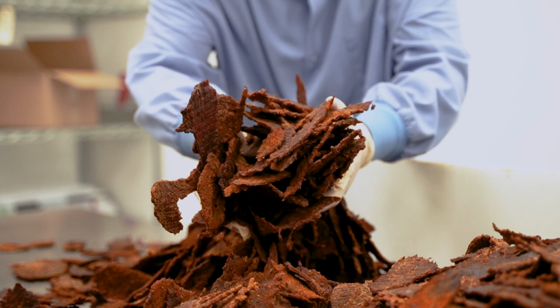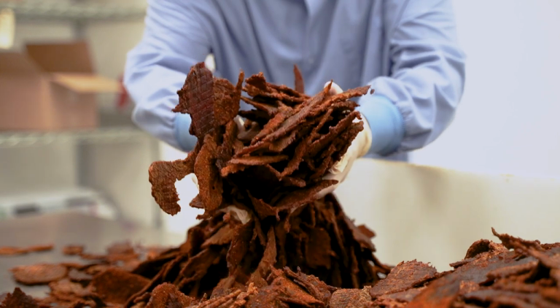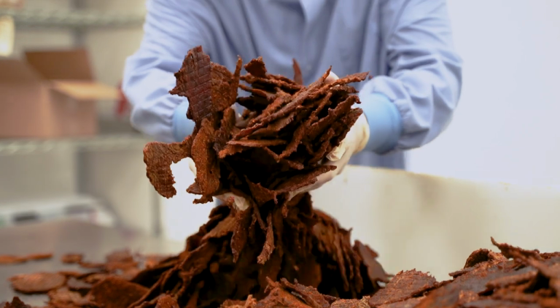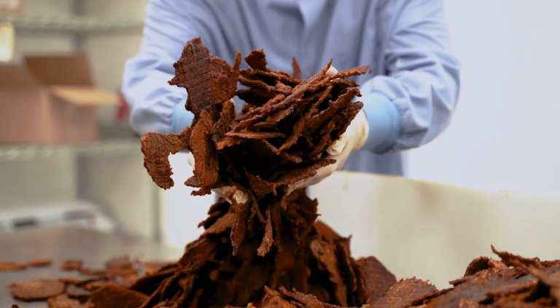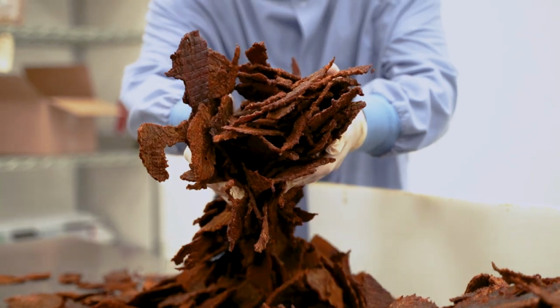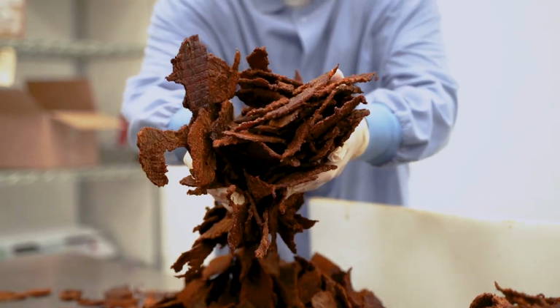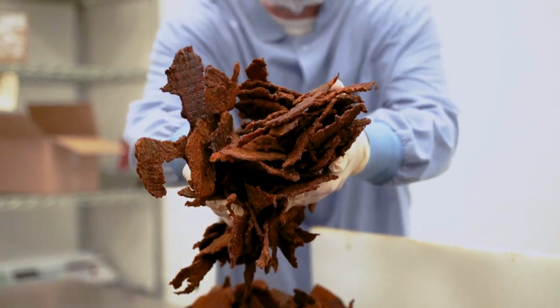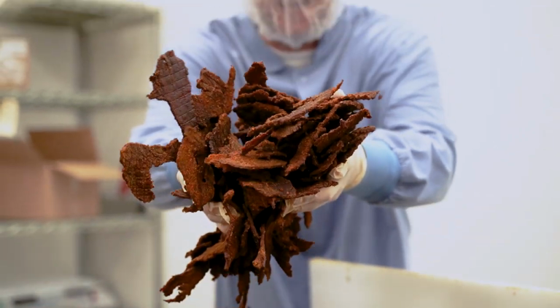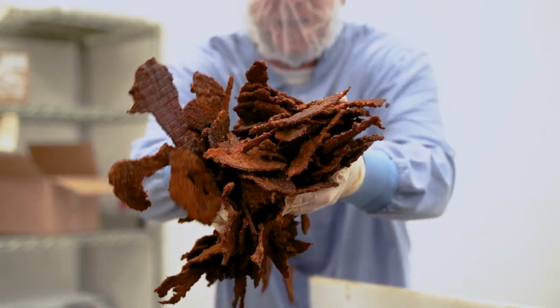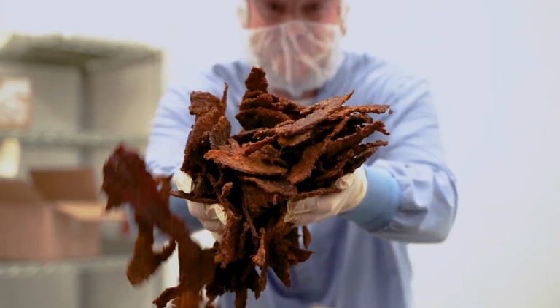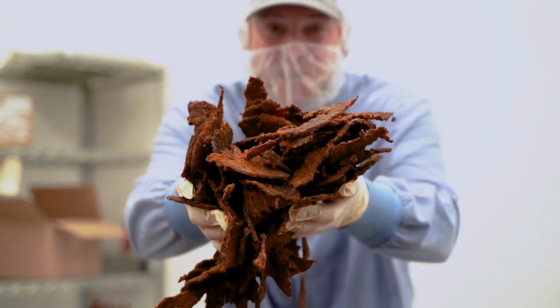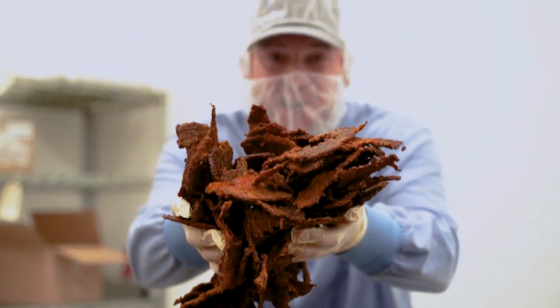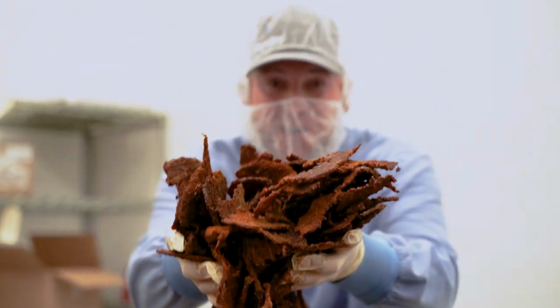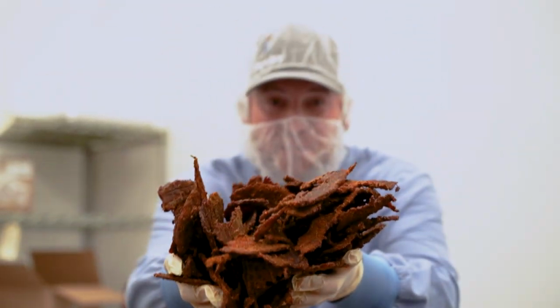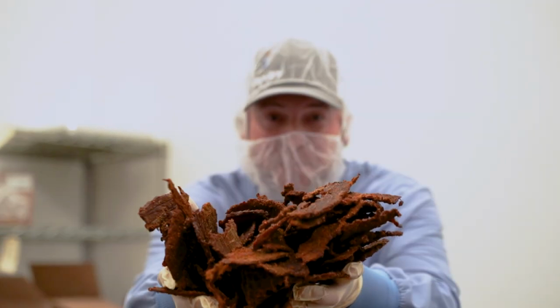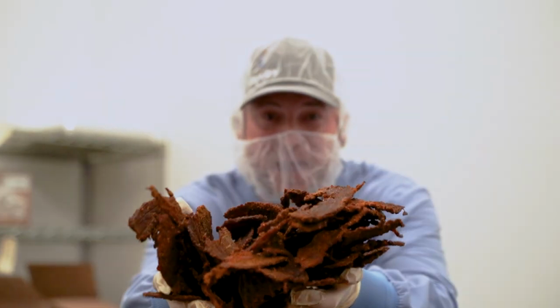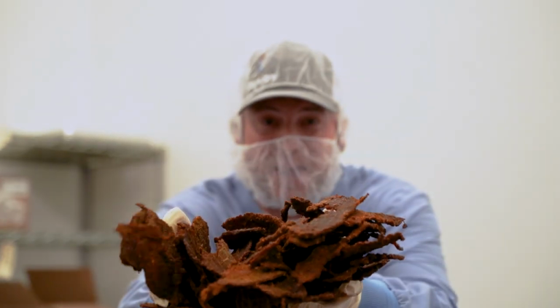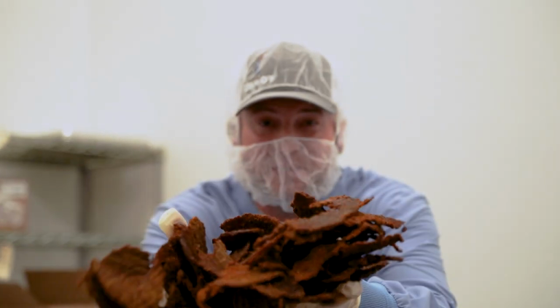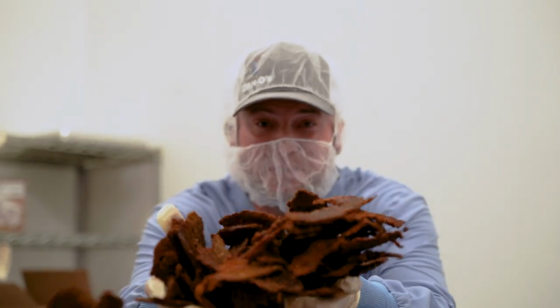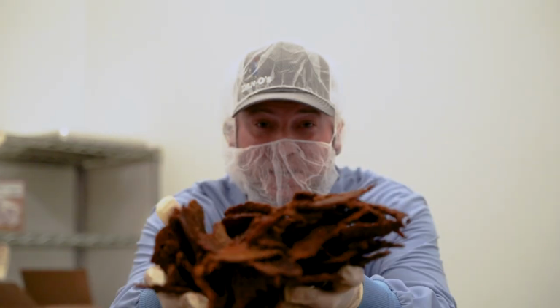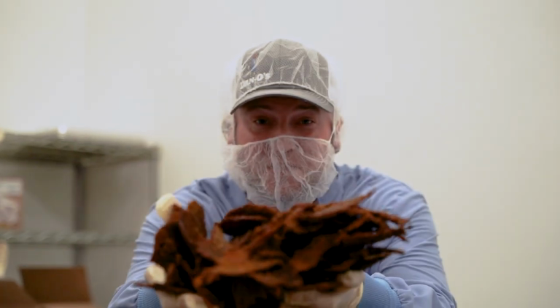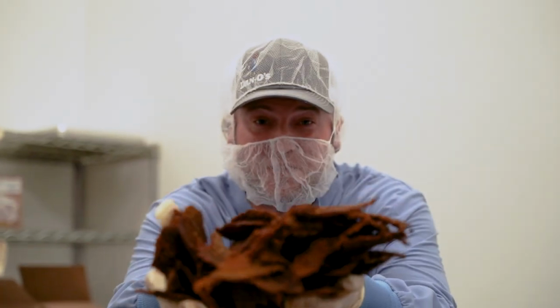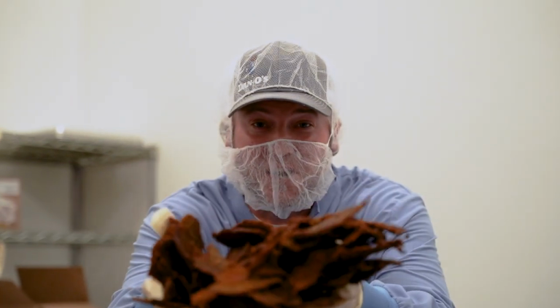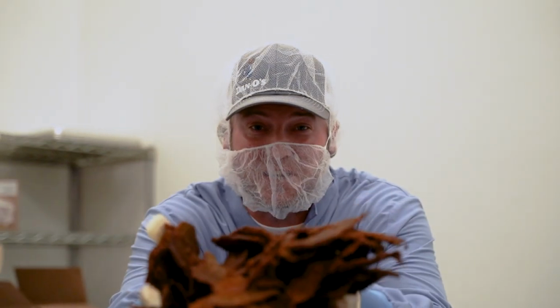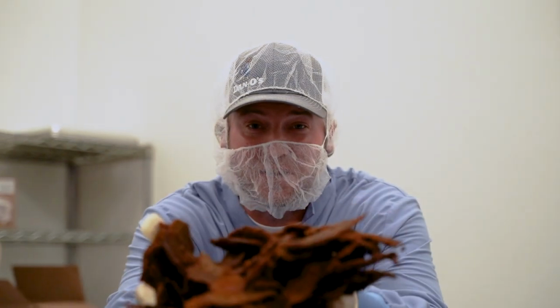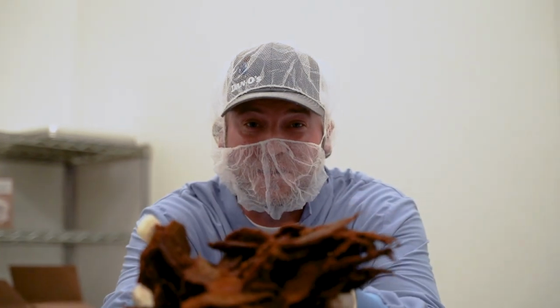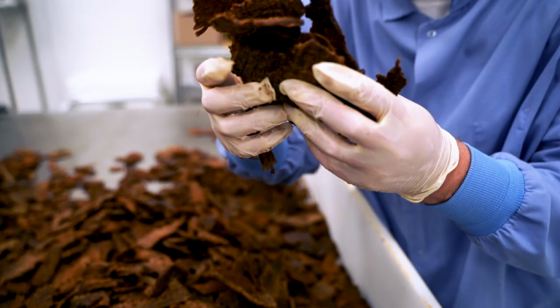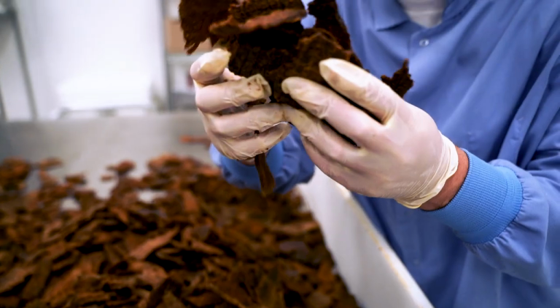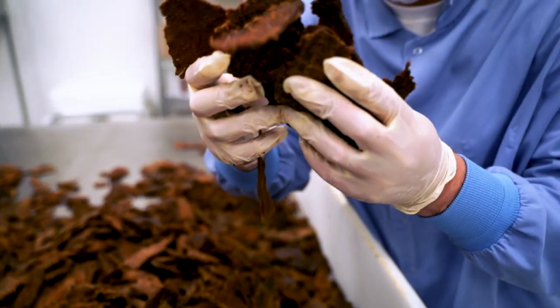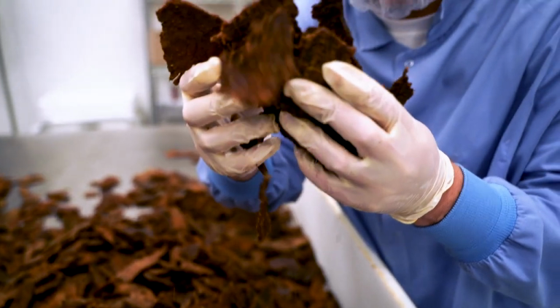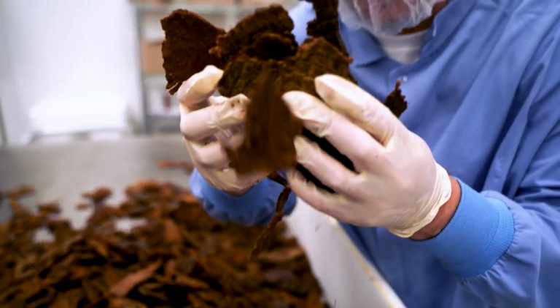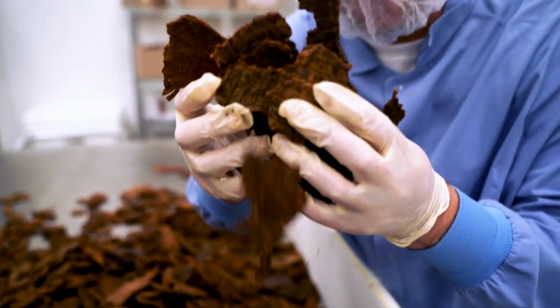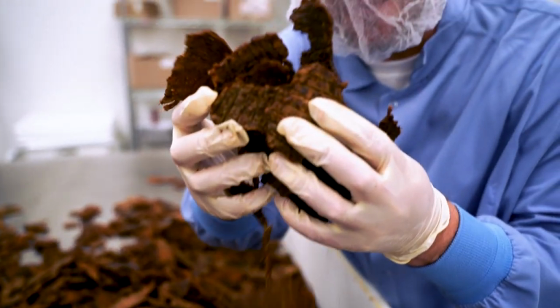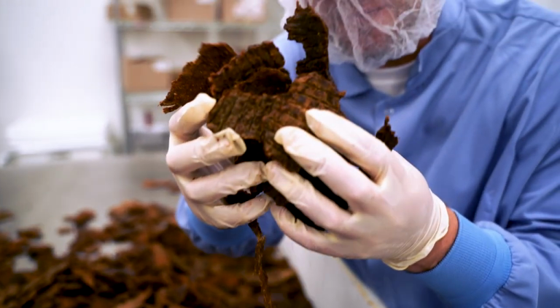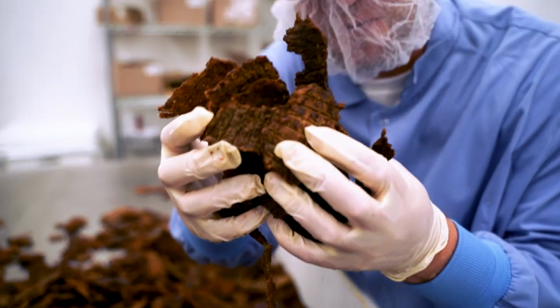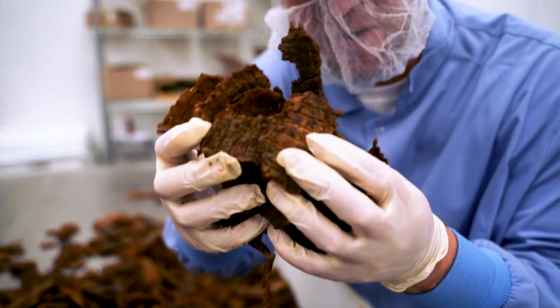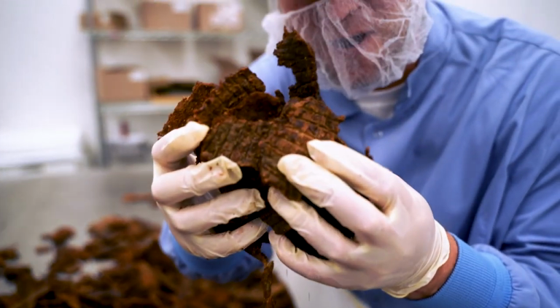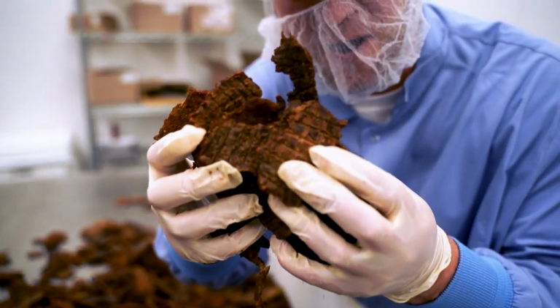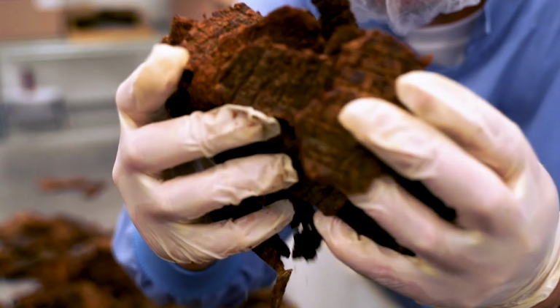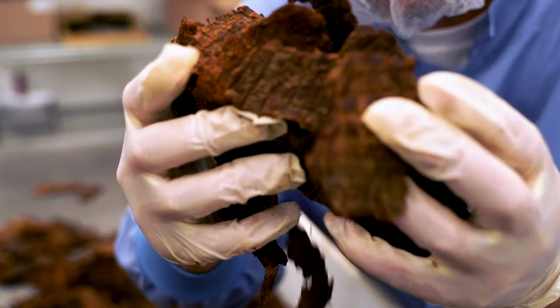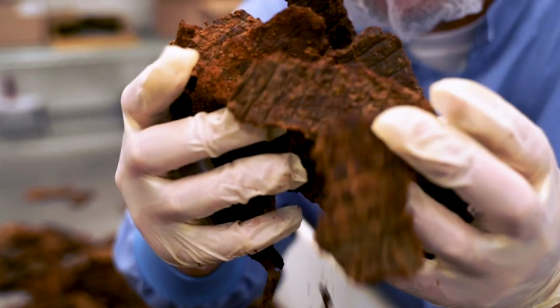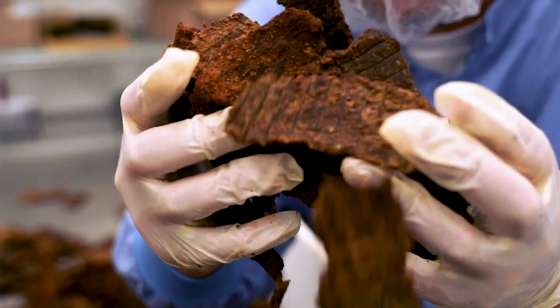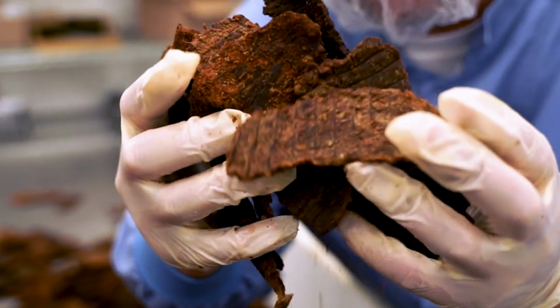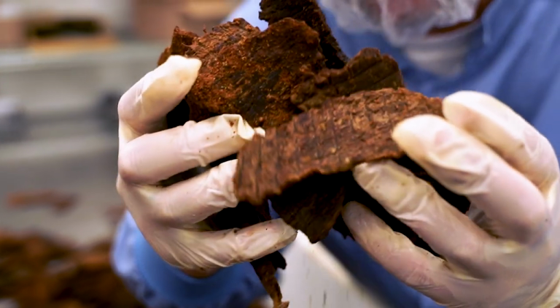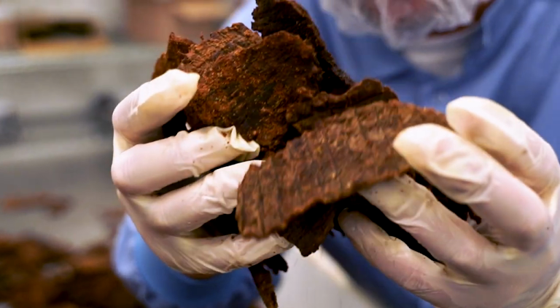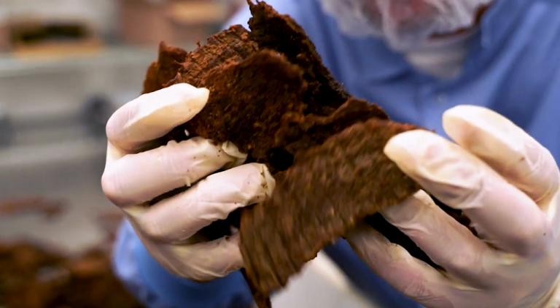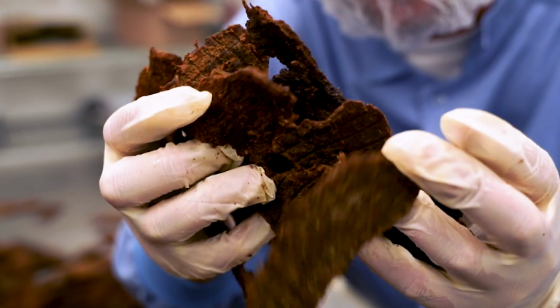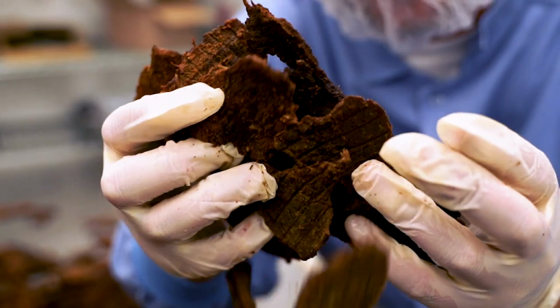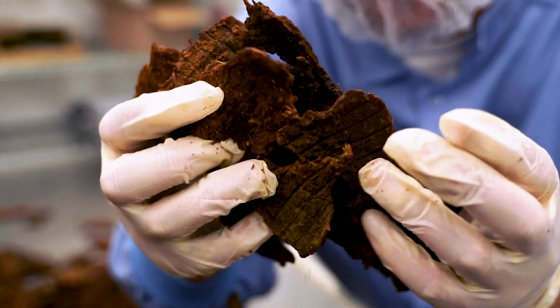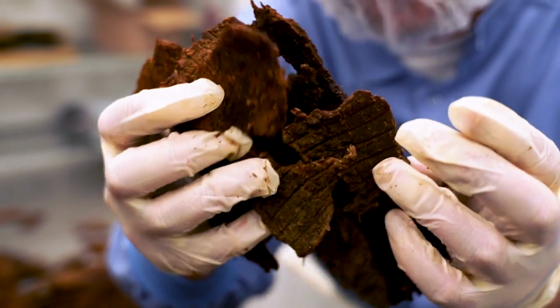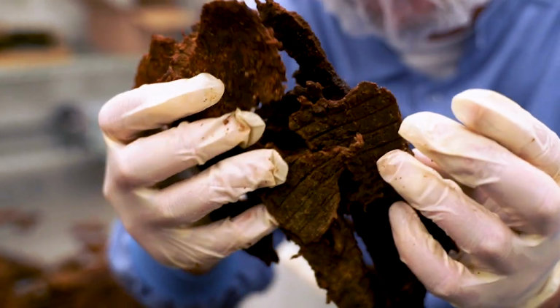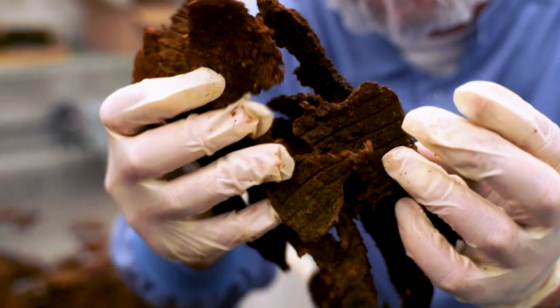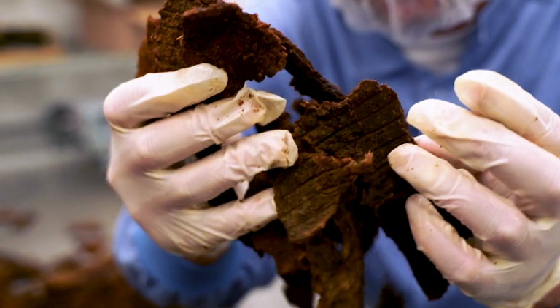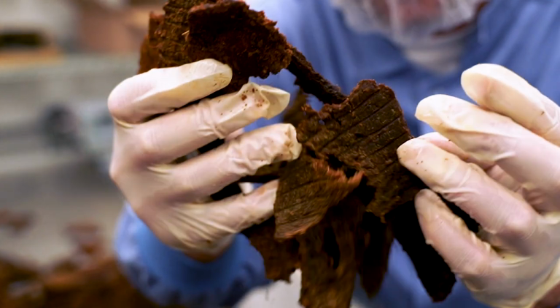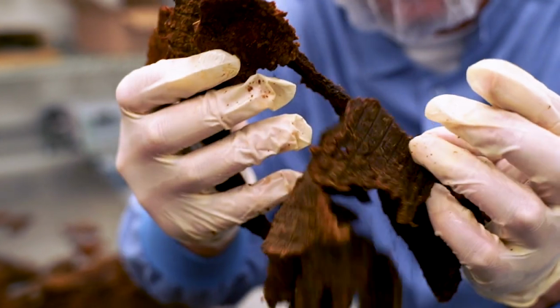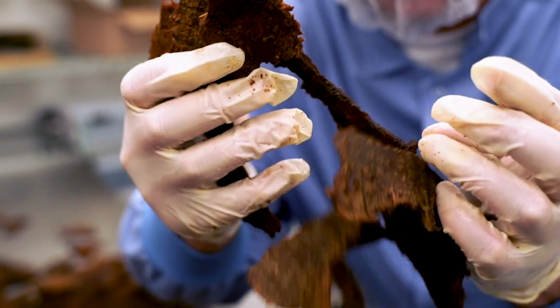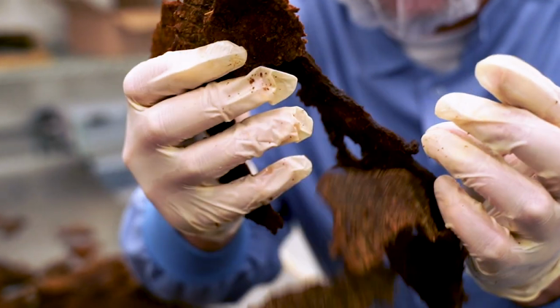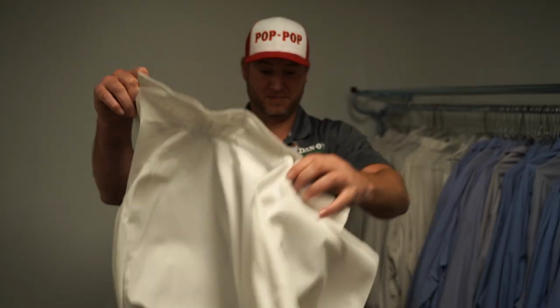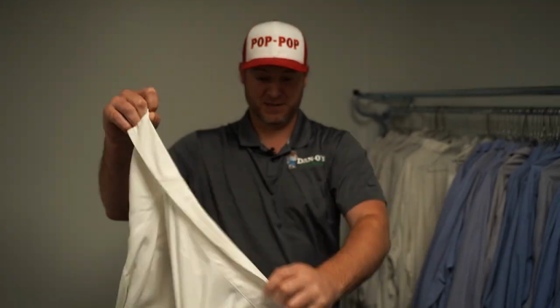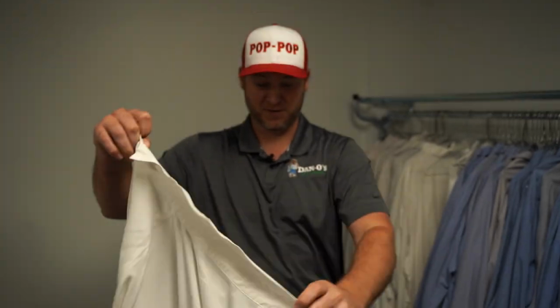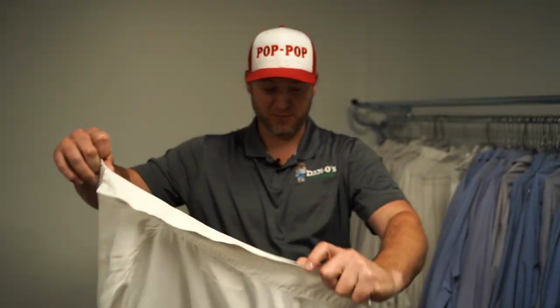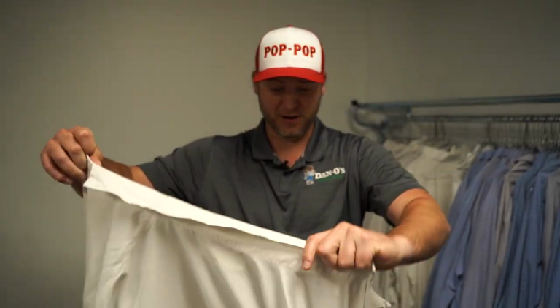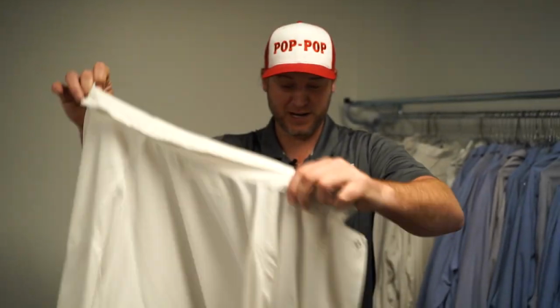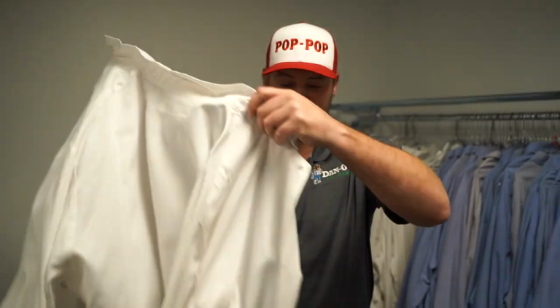You guys, I'm here at Pat's Beef Jerky making the new Dano Chipotle. Check out how we make it. Get ready.